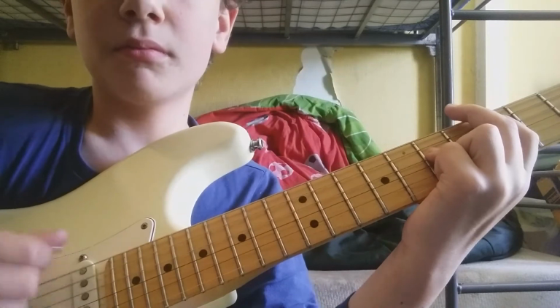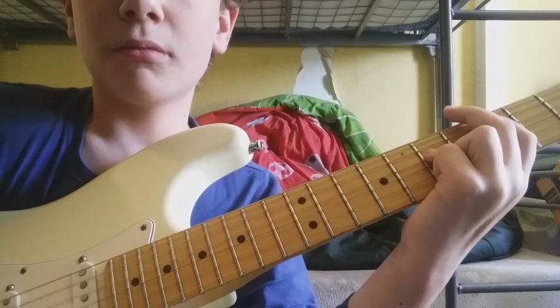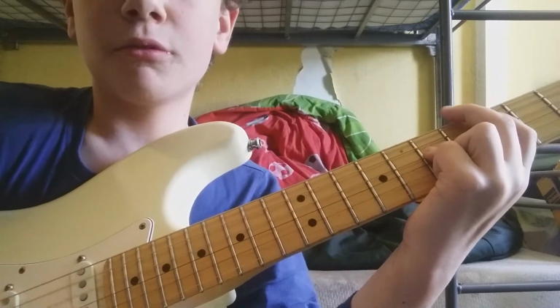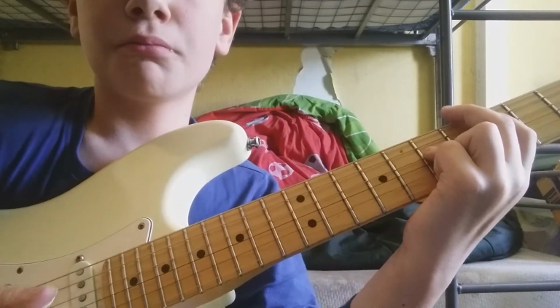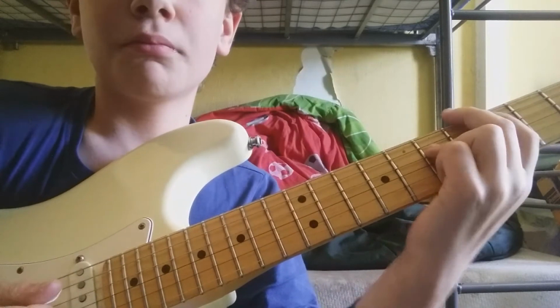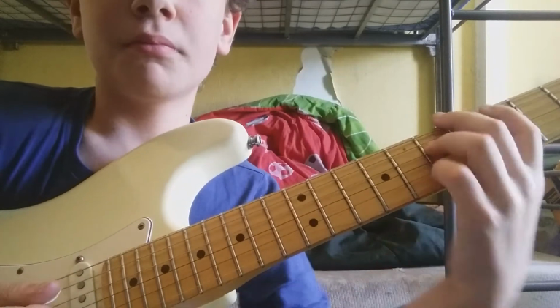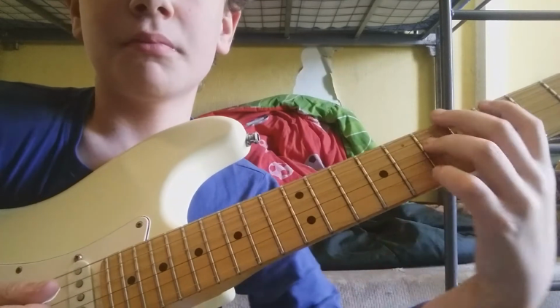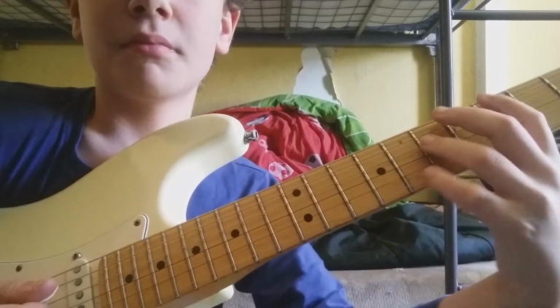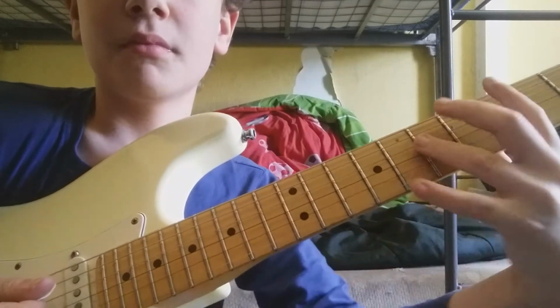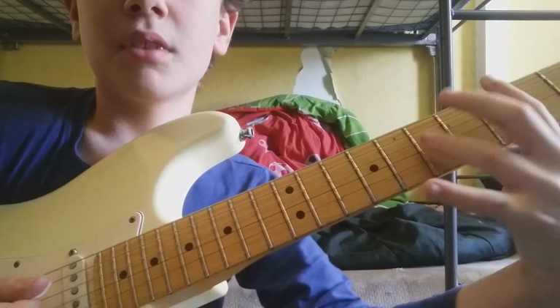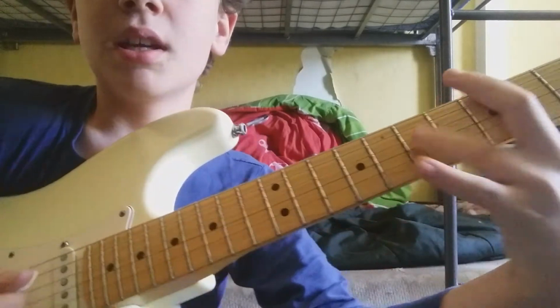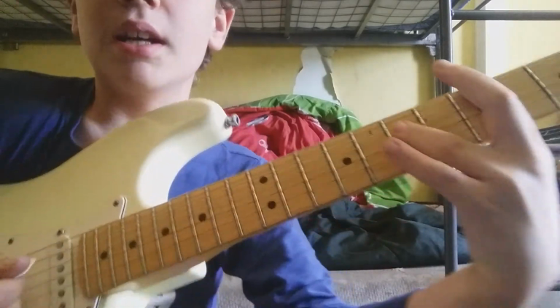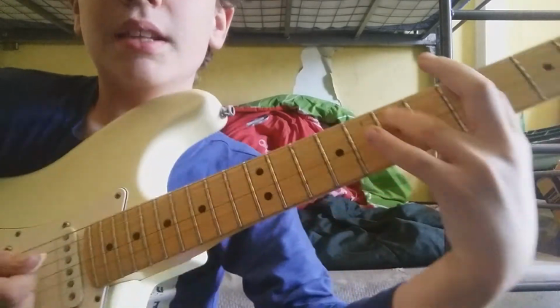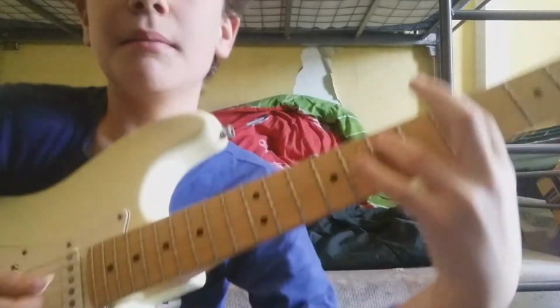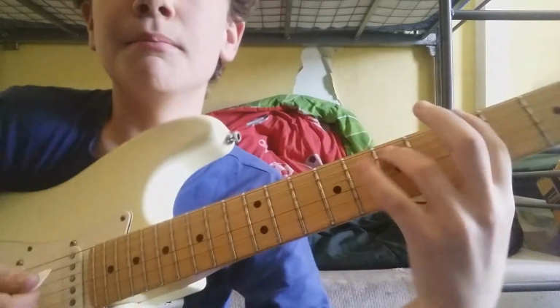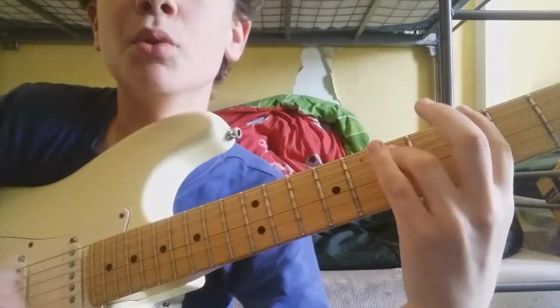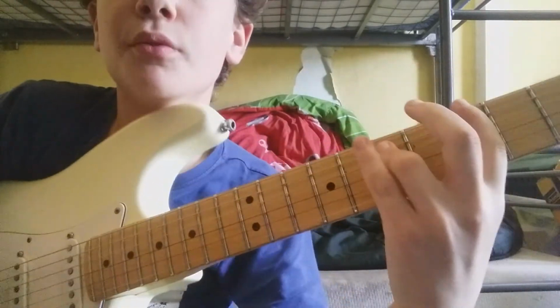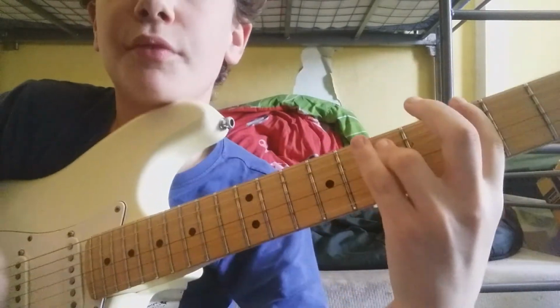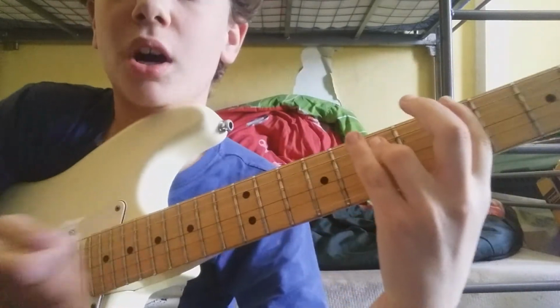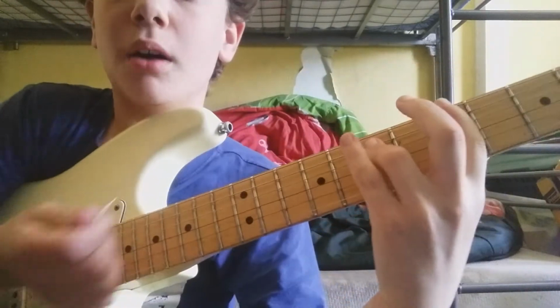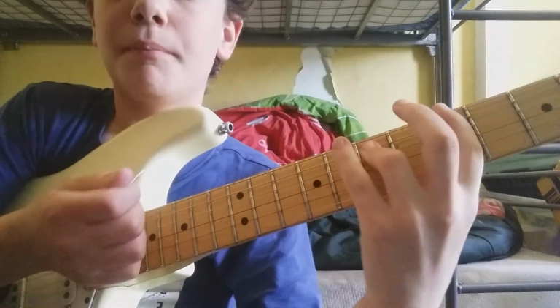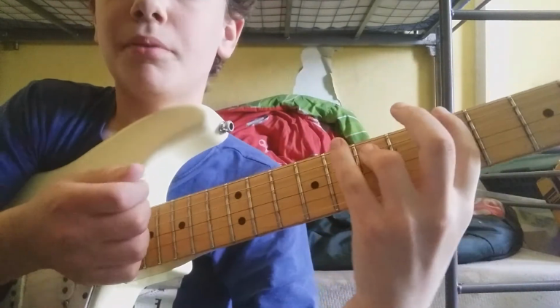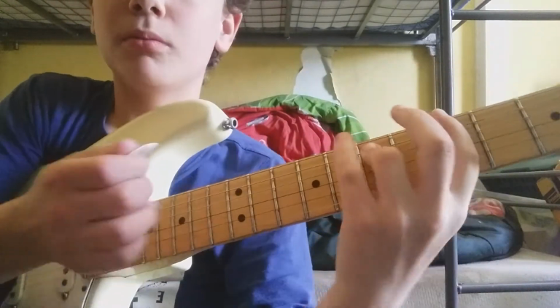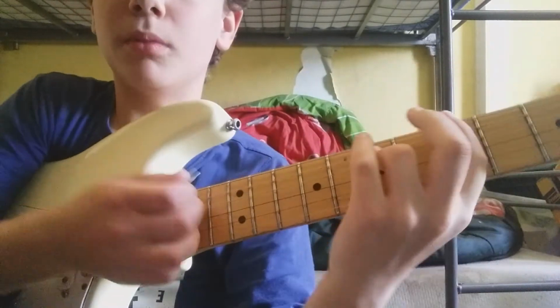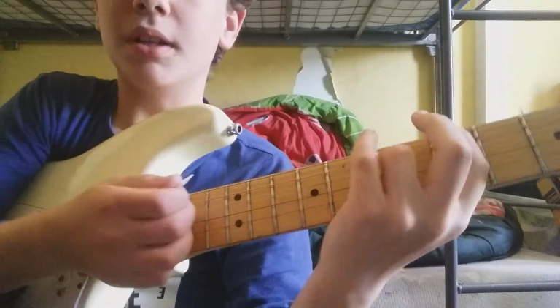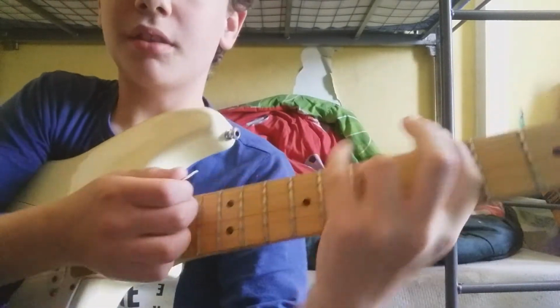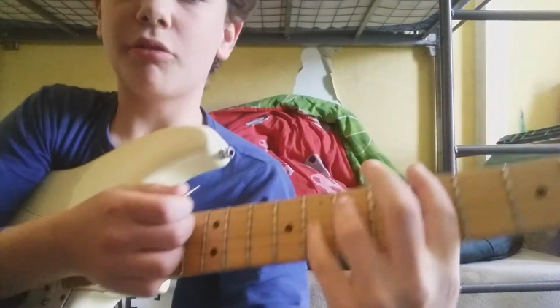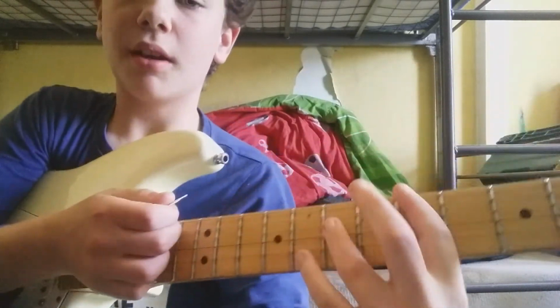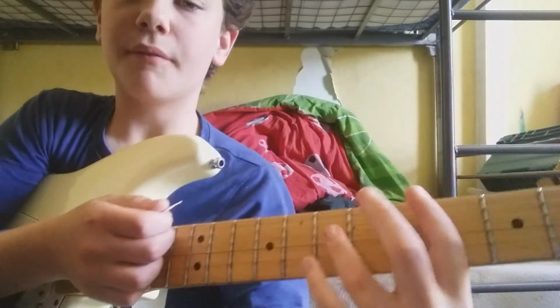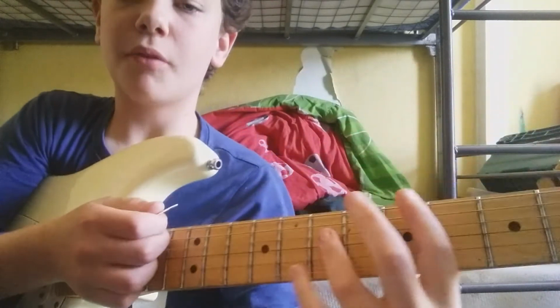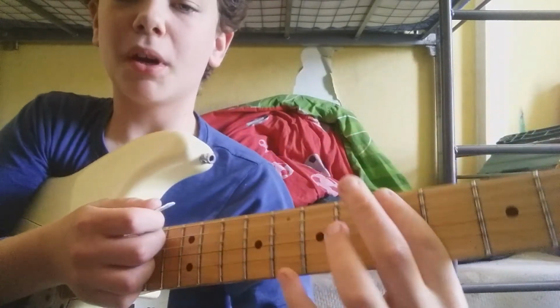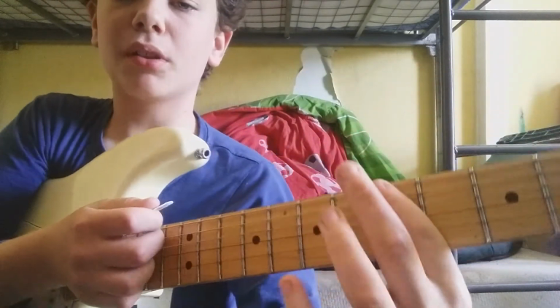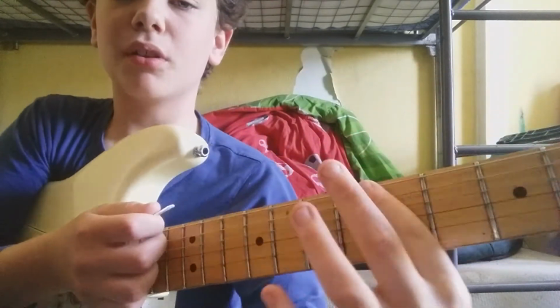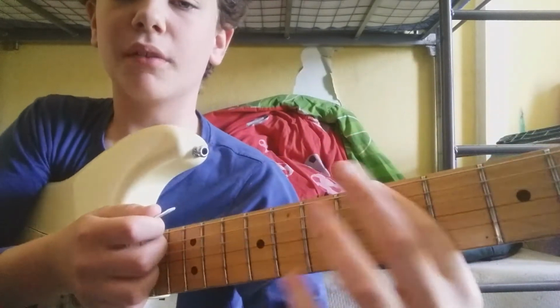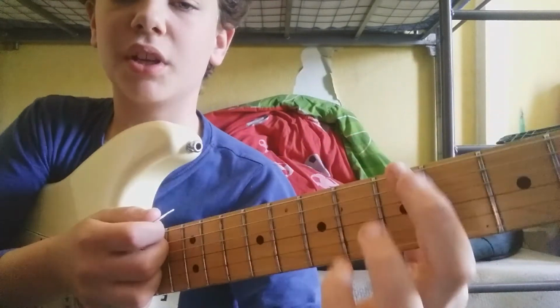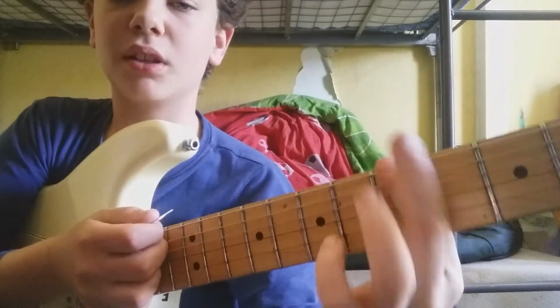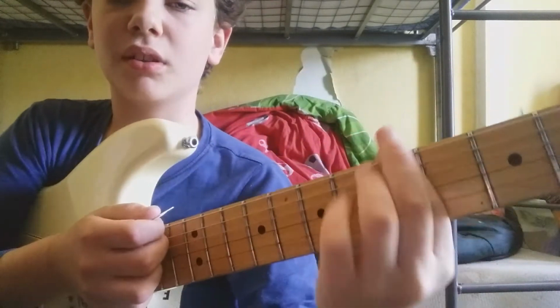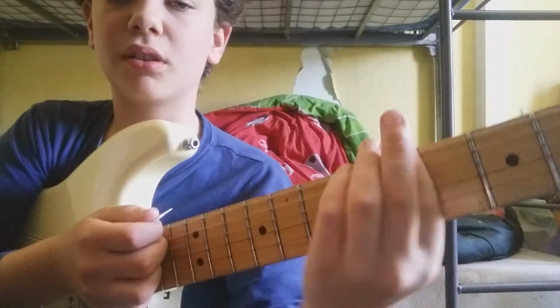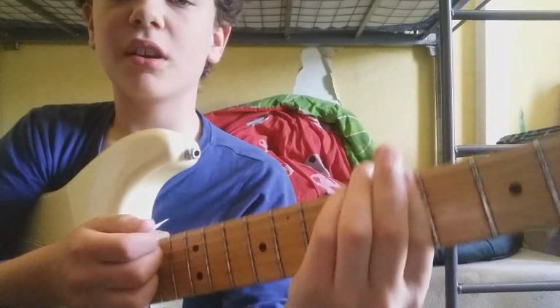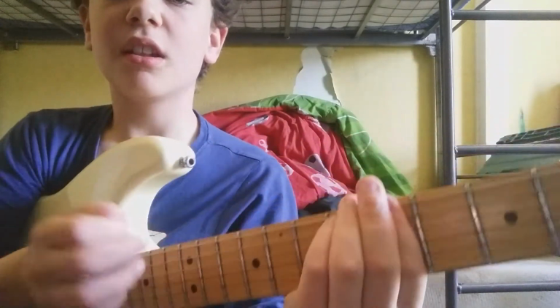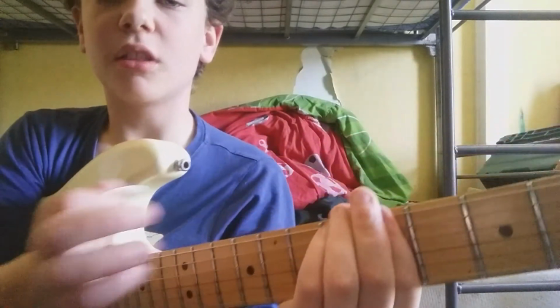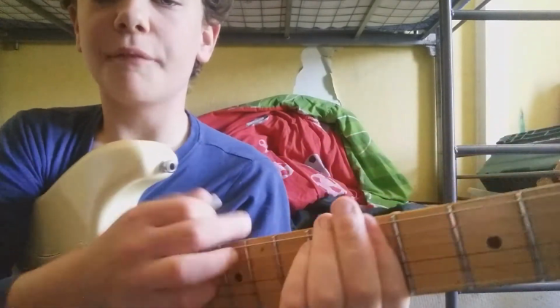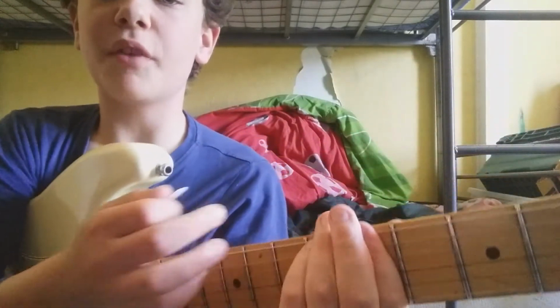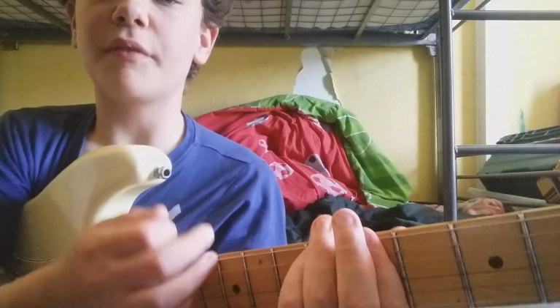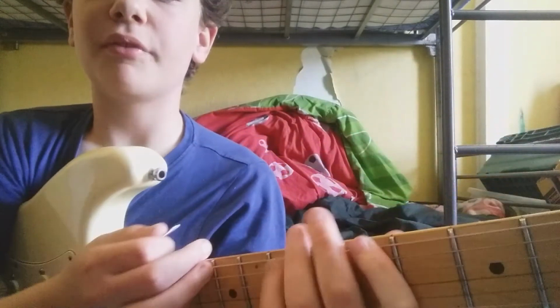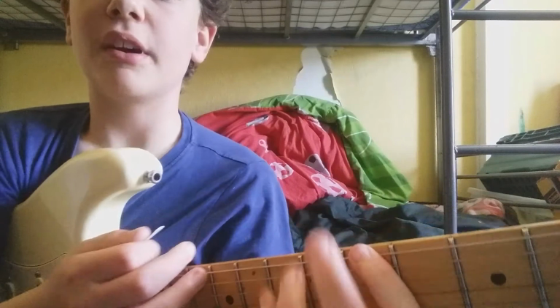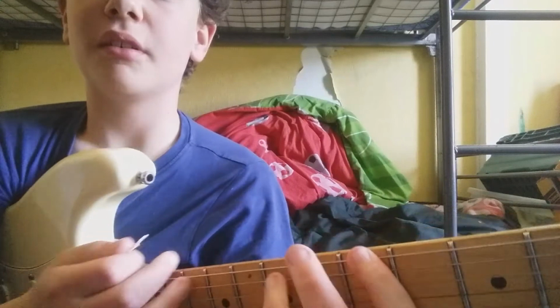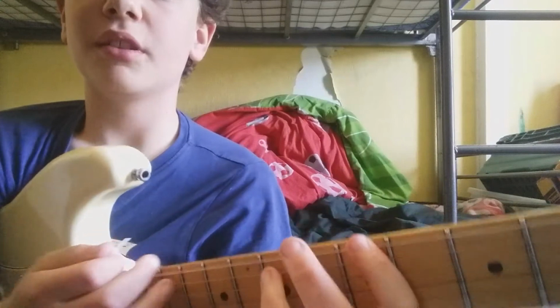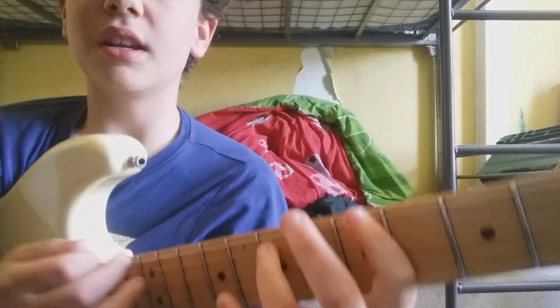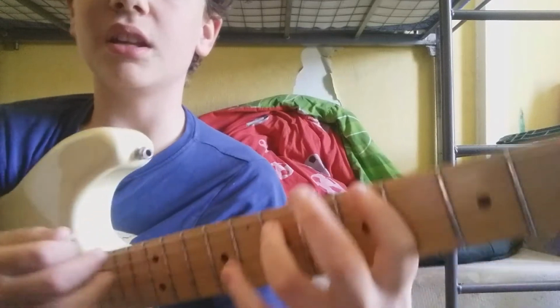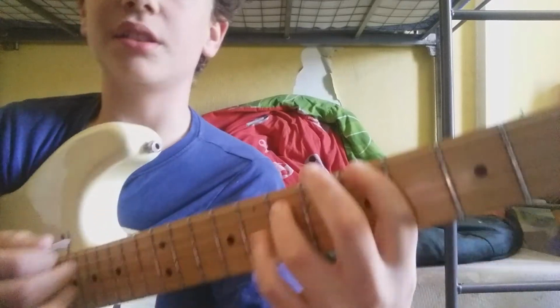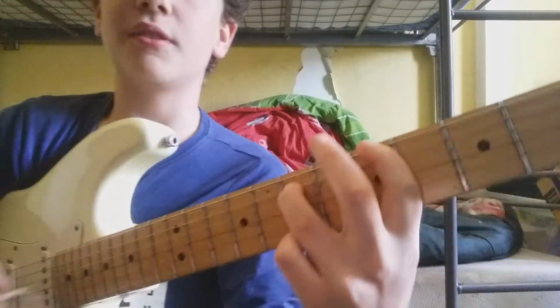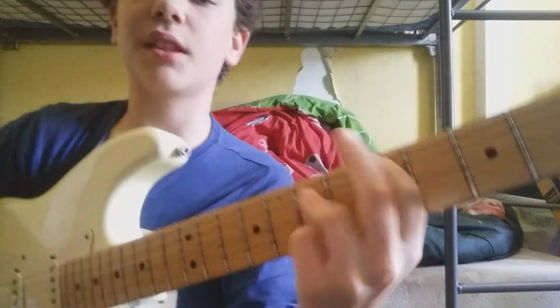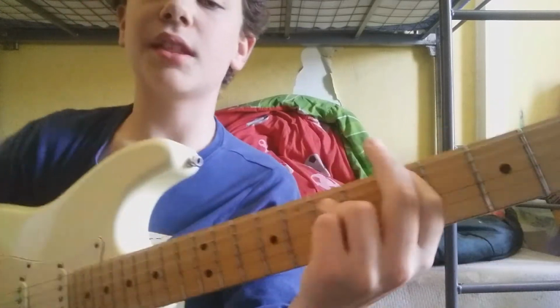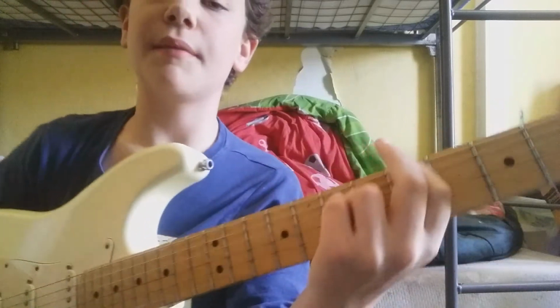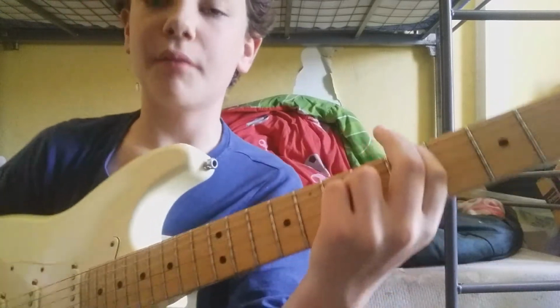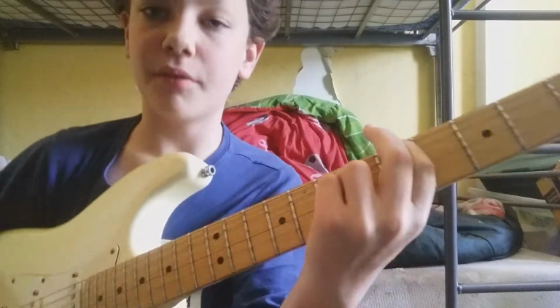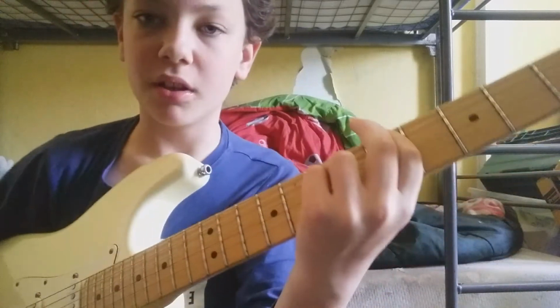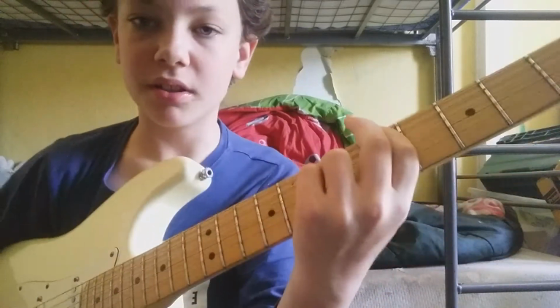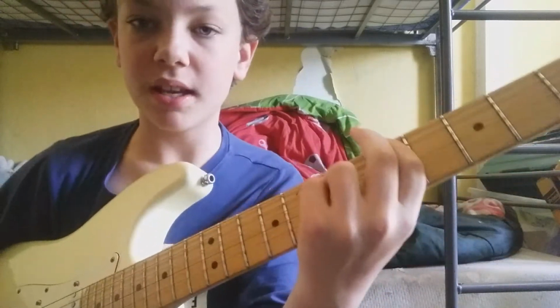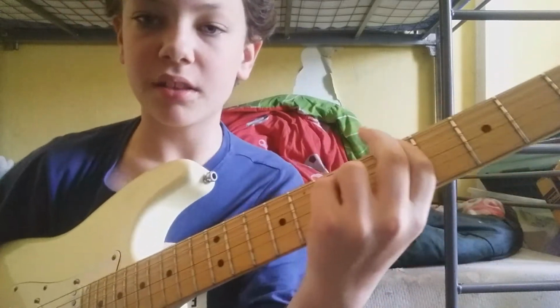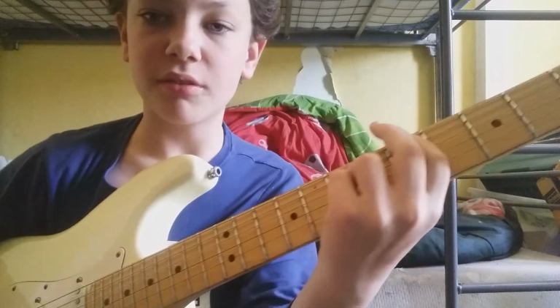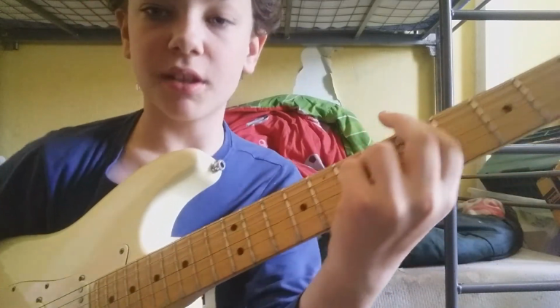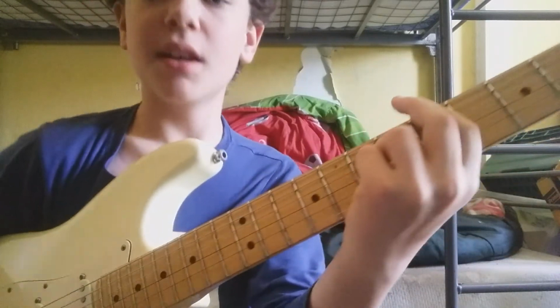And then move up one string for both of your fingers — so fifth fret on the E string, seventh fret on the A string, and do the same thing.